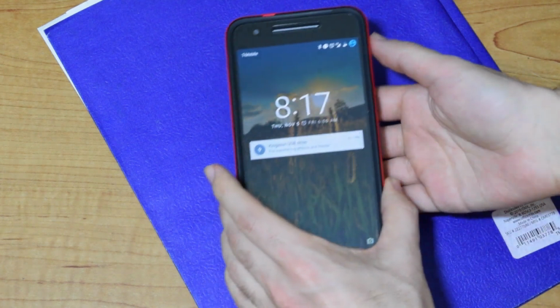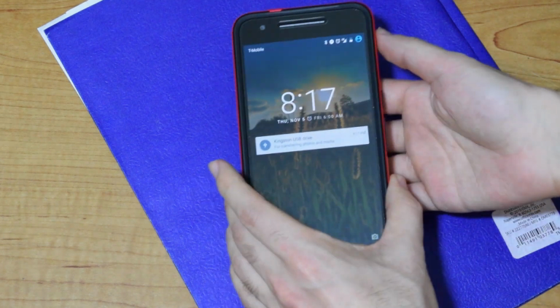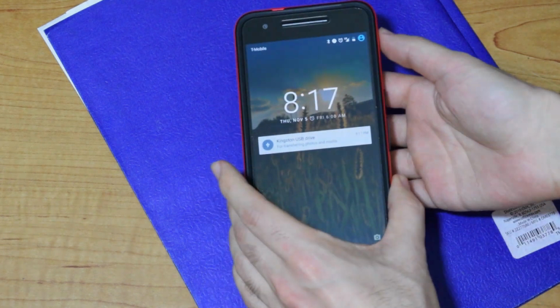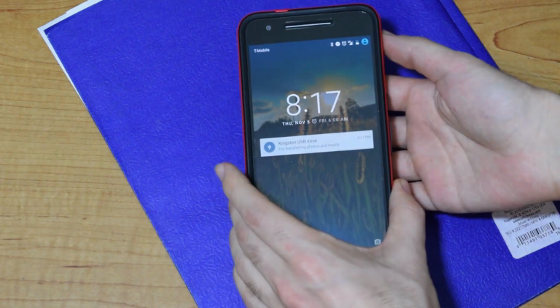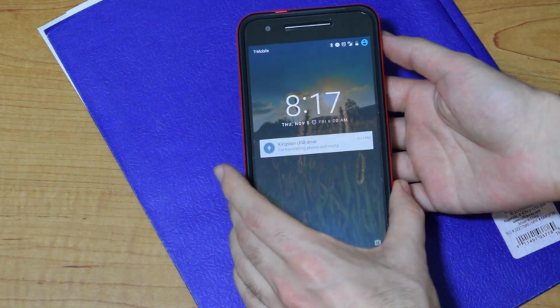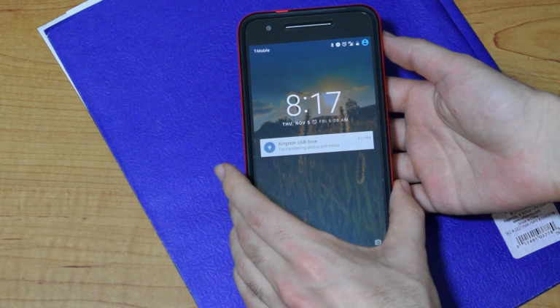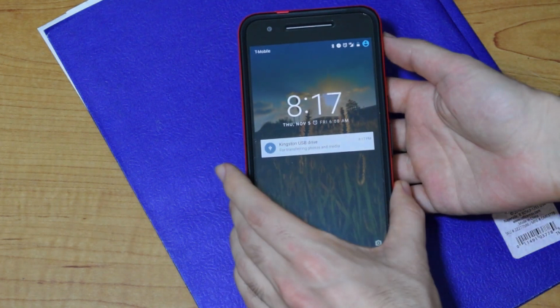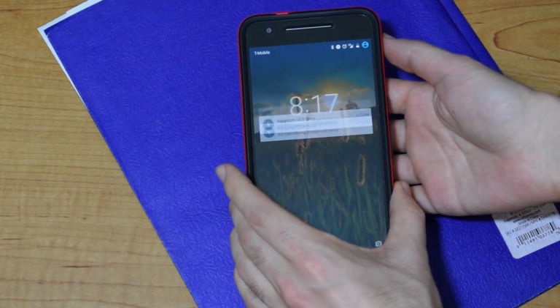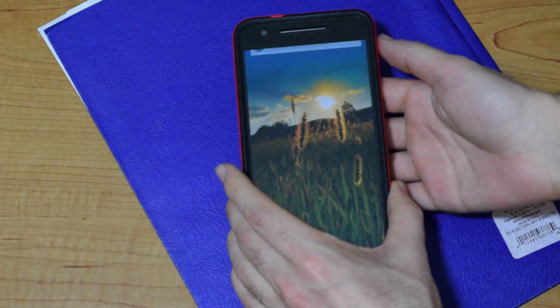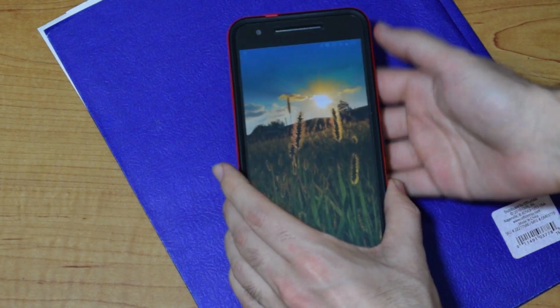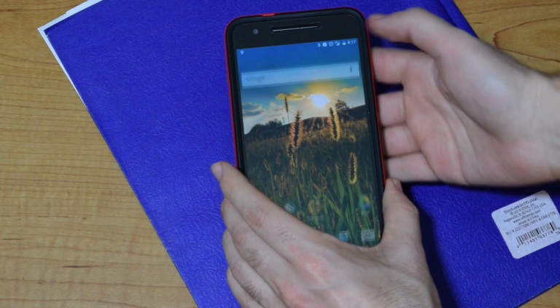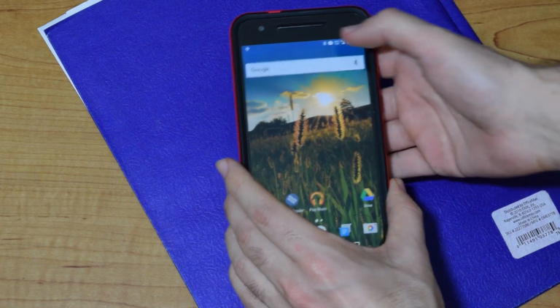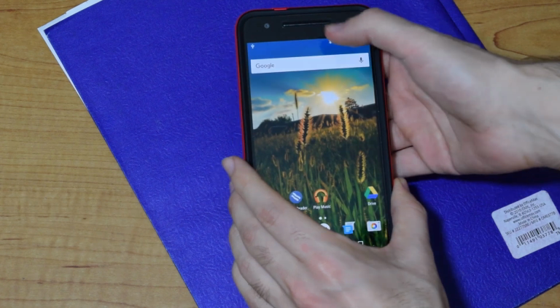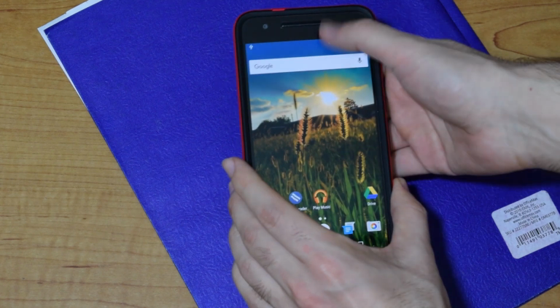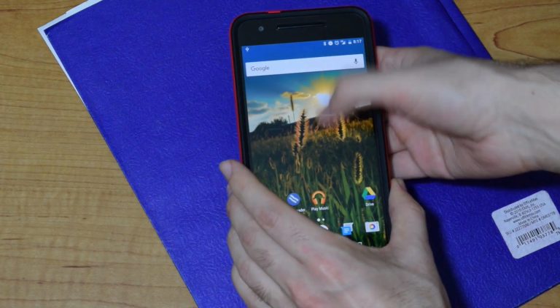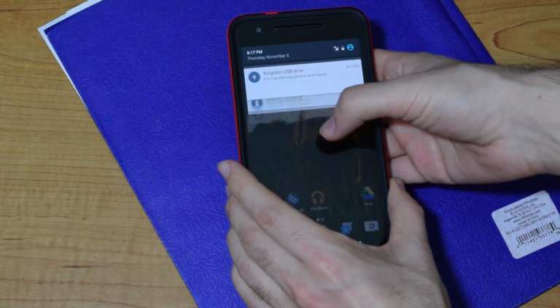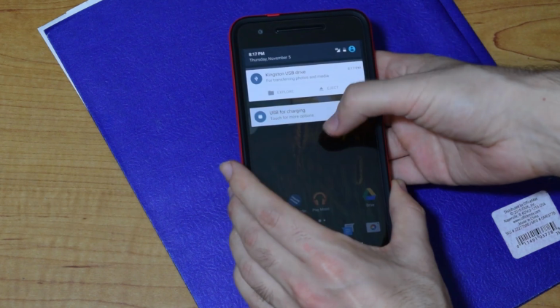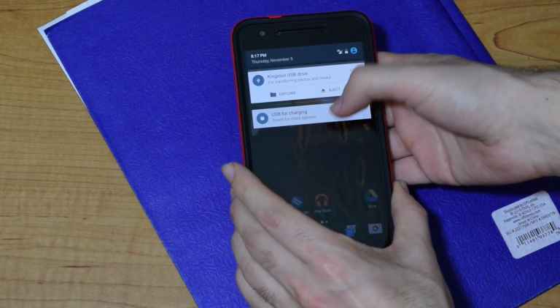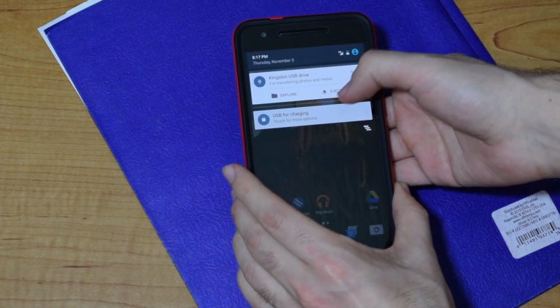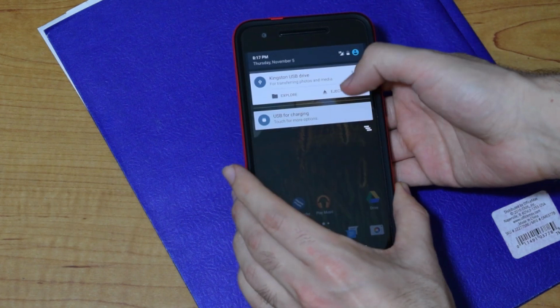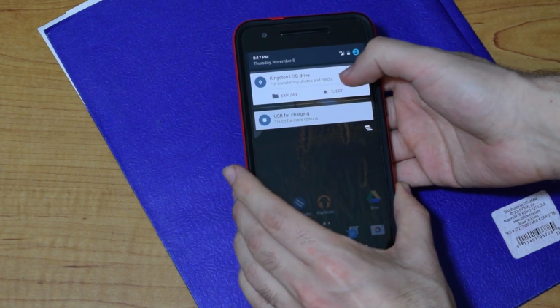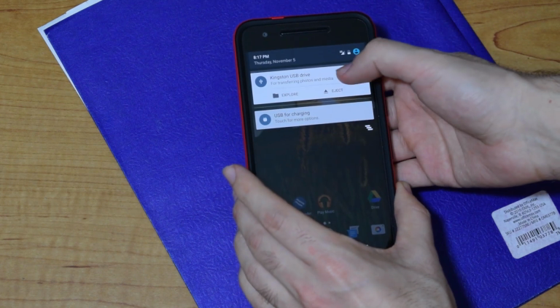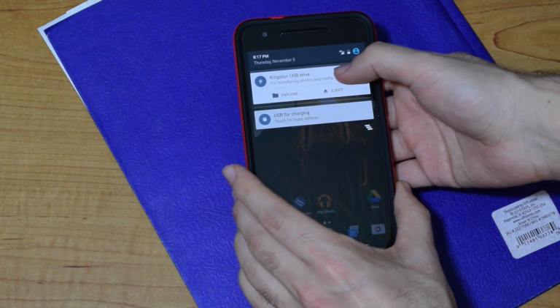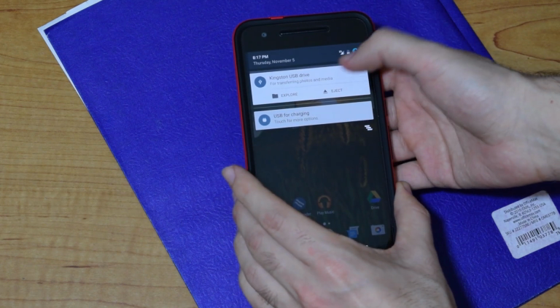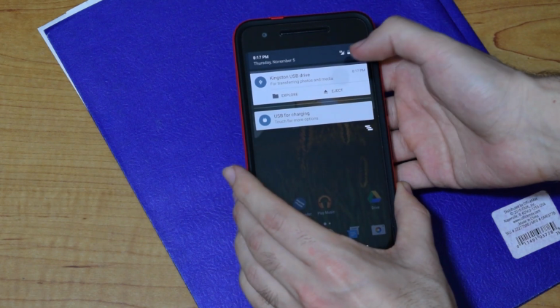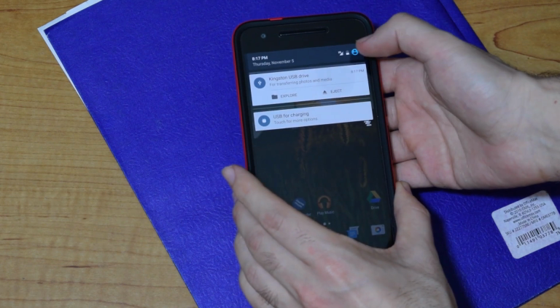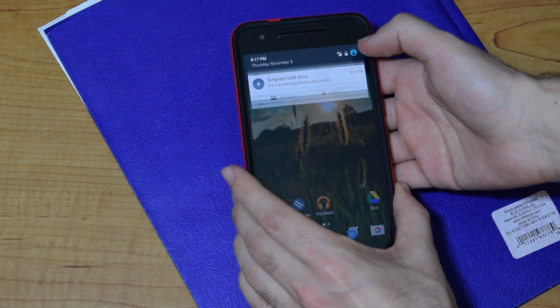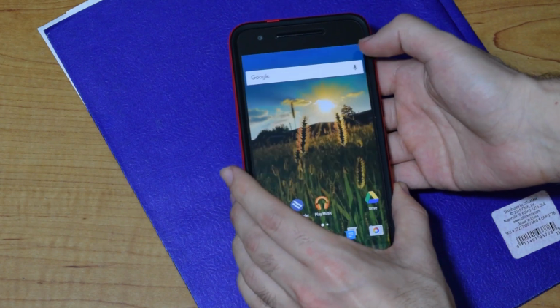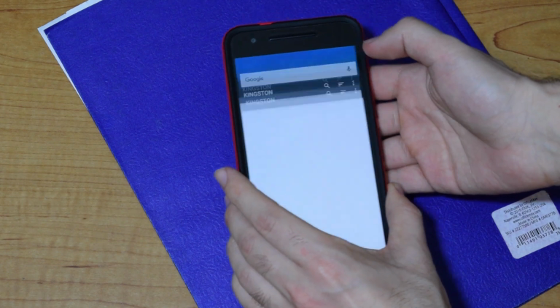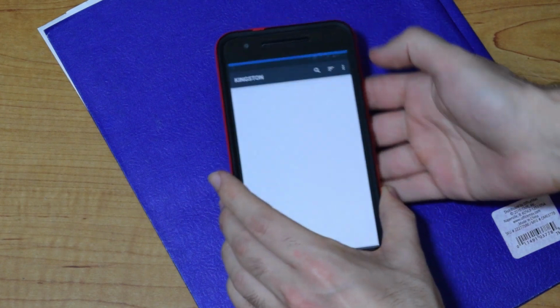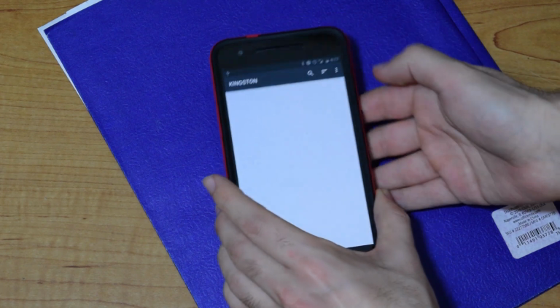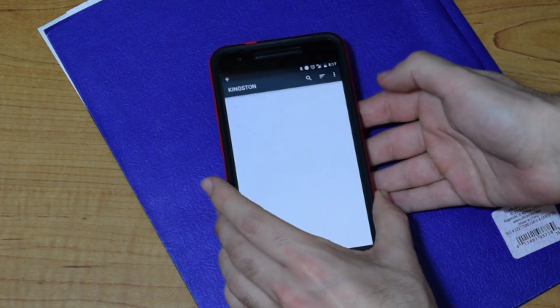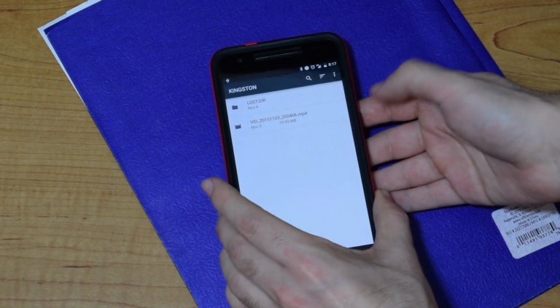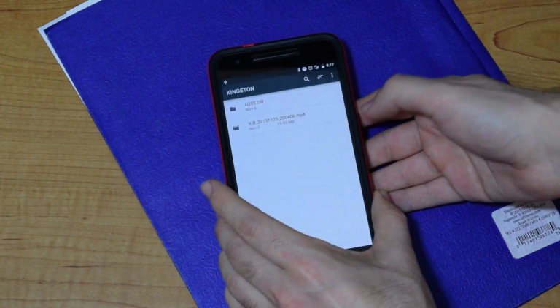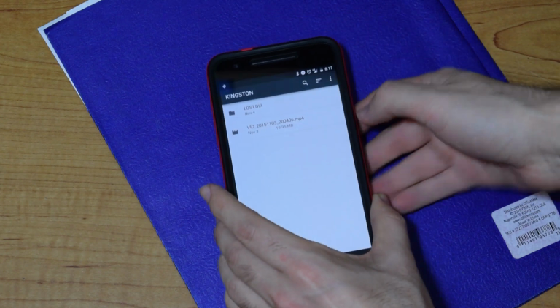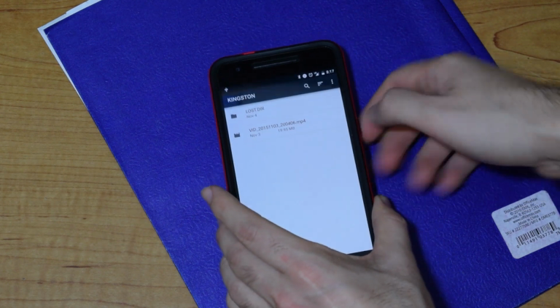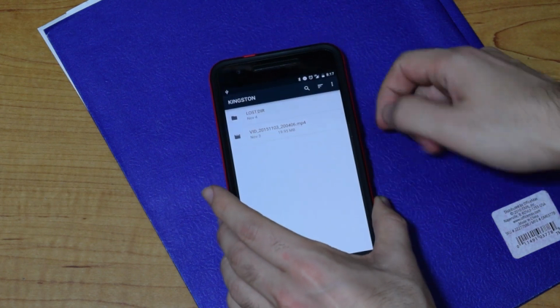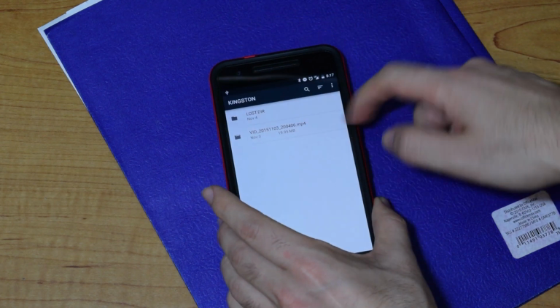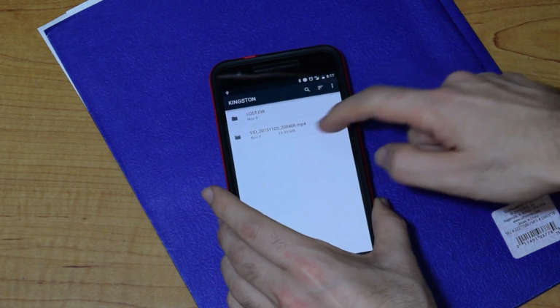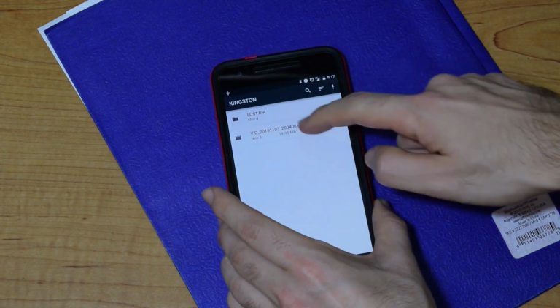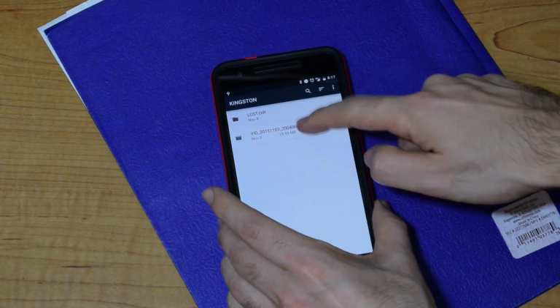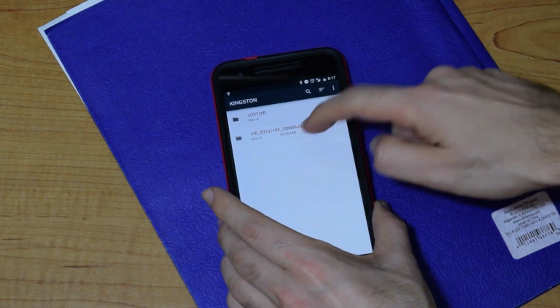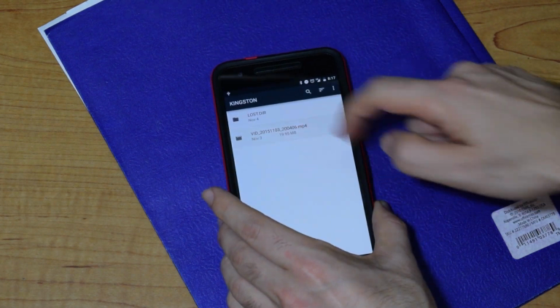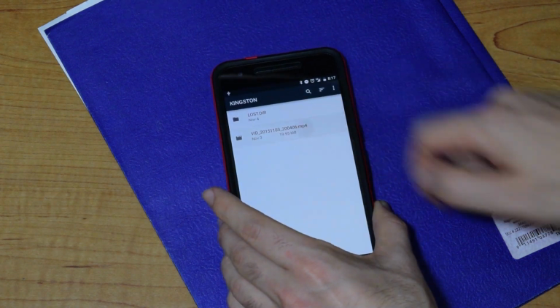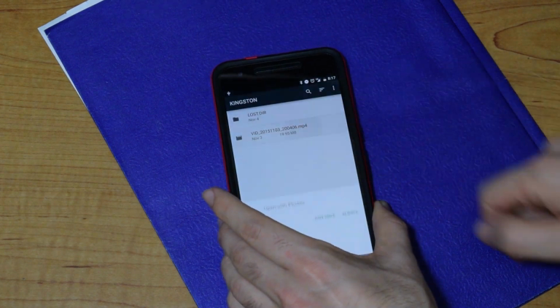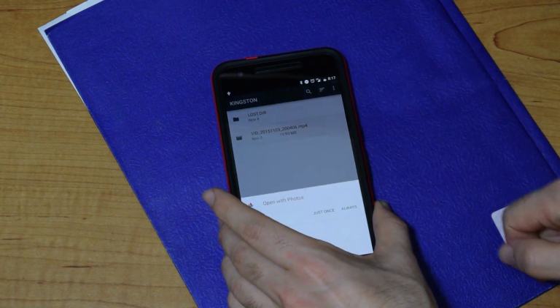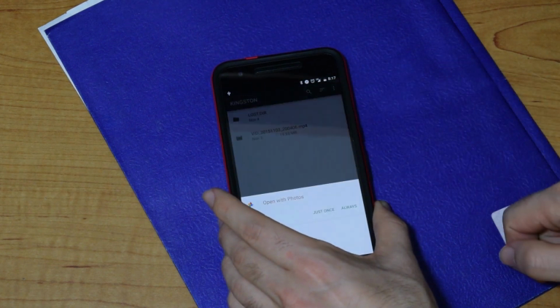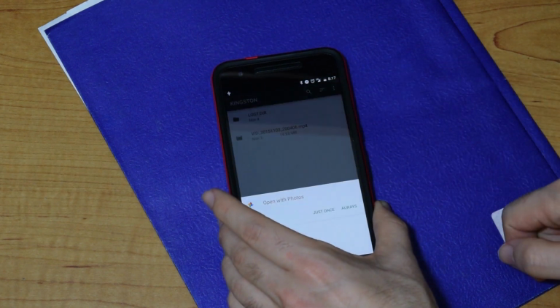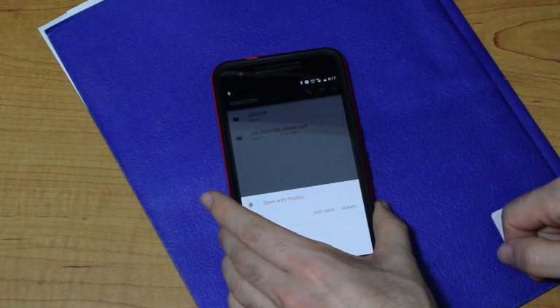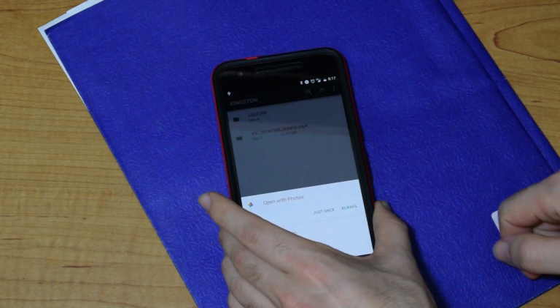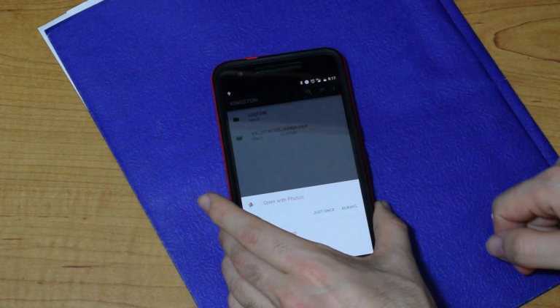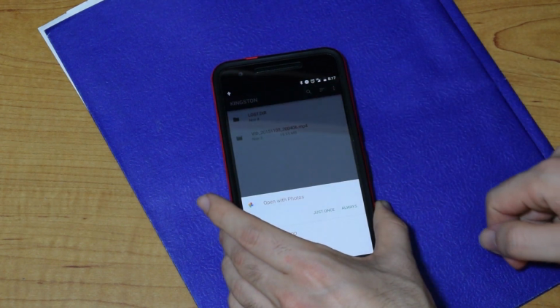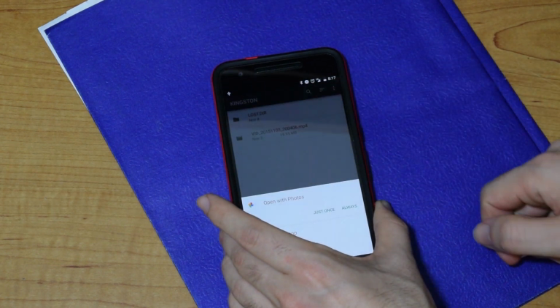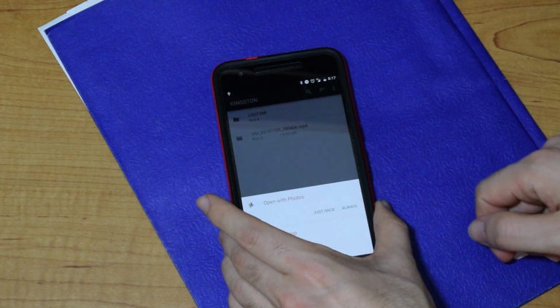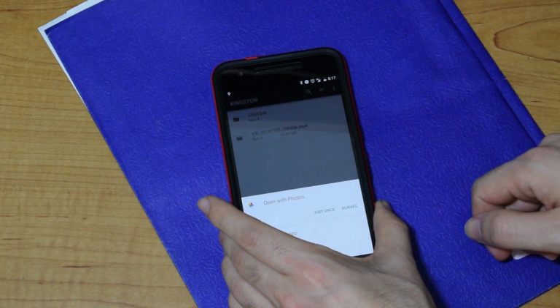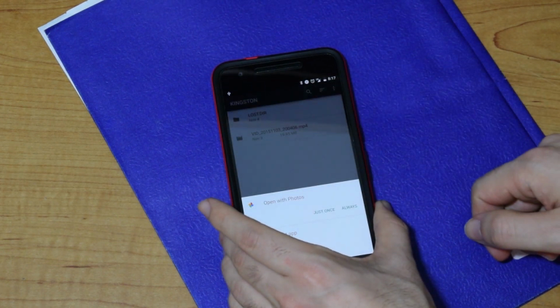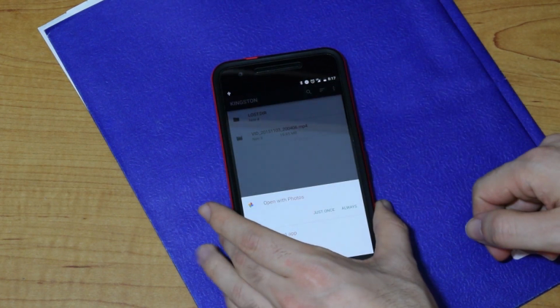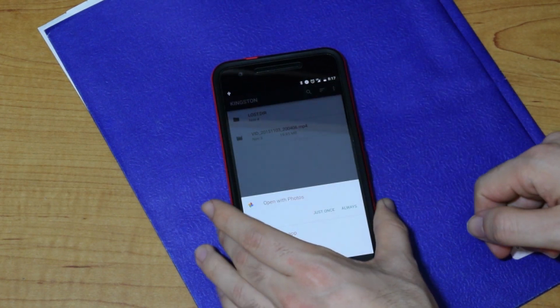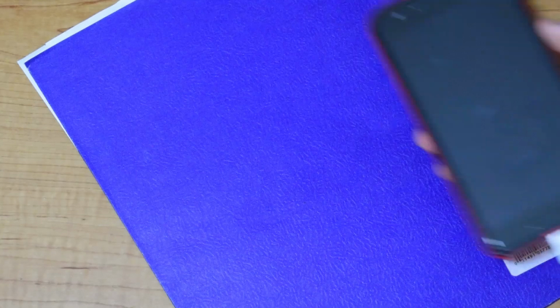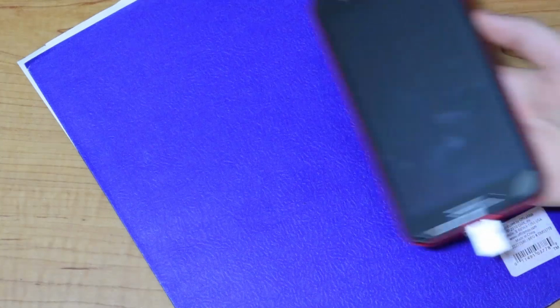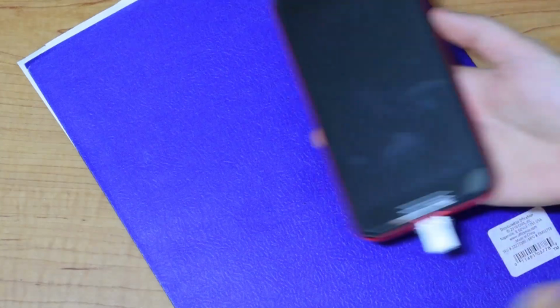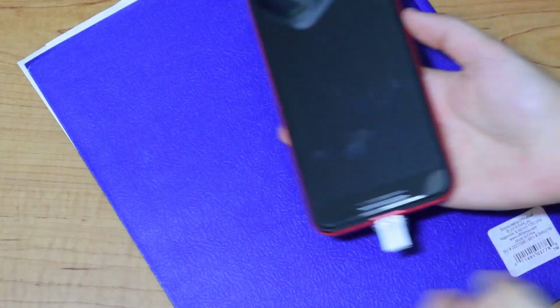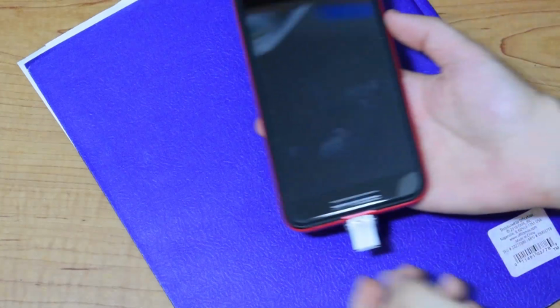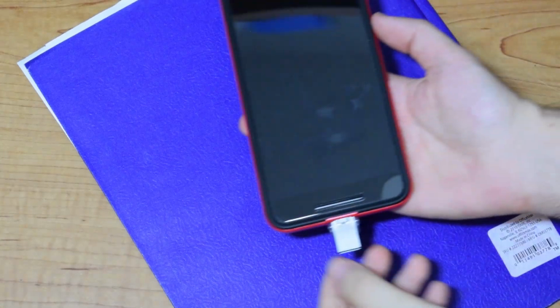Natively, you can view pictures and videos straight from the flash drive. However, it's a bit more confusing to copy files onto it.